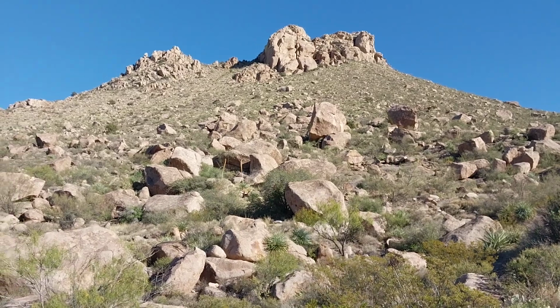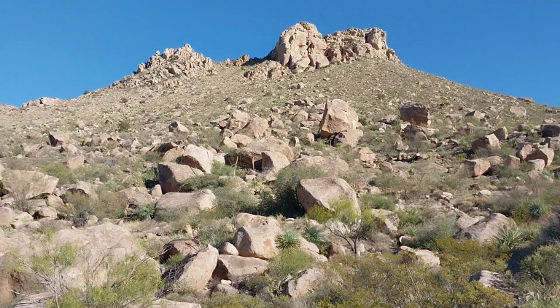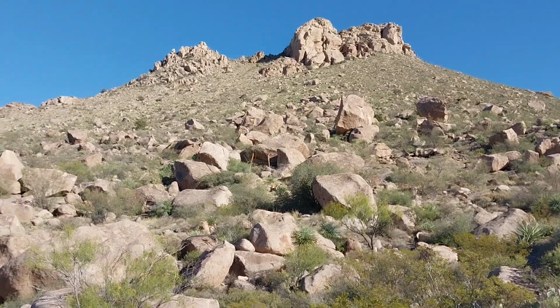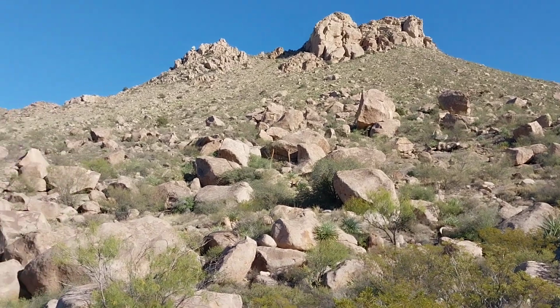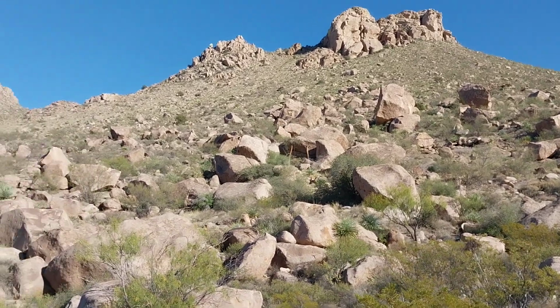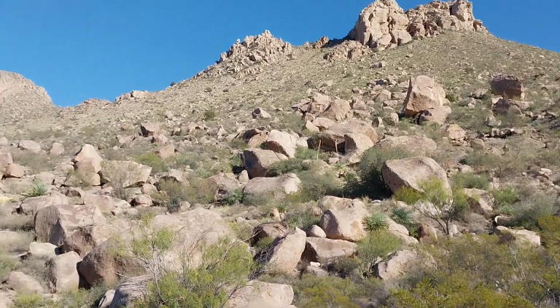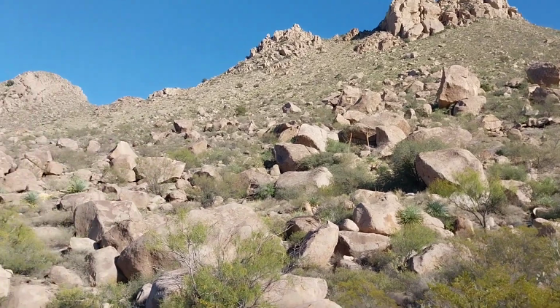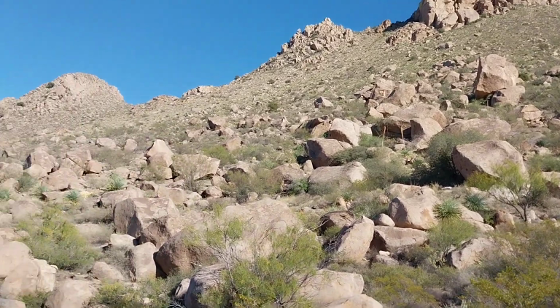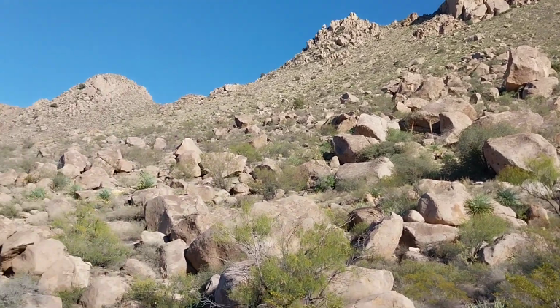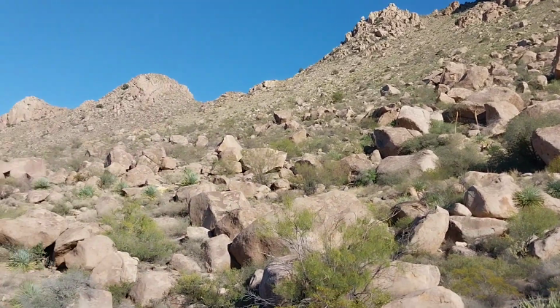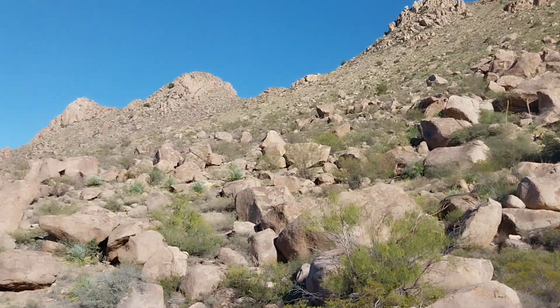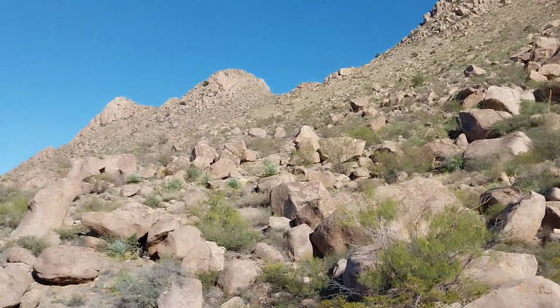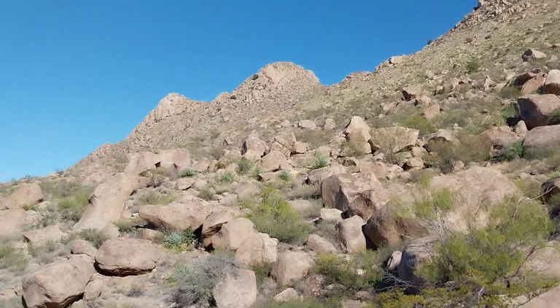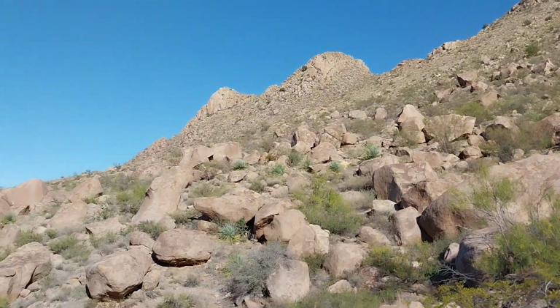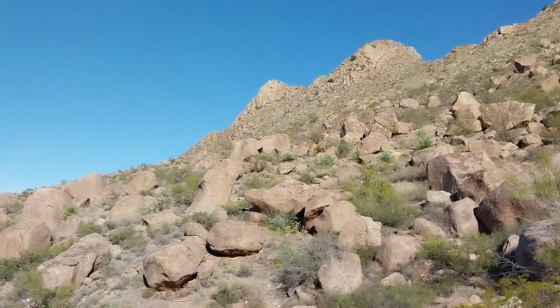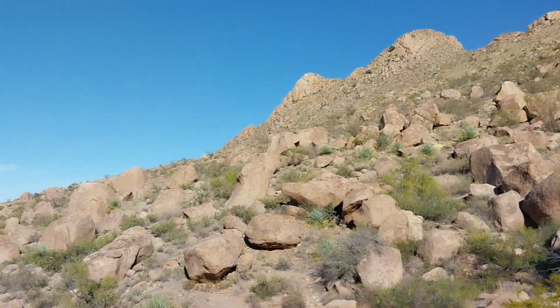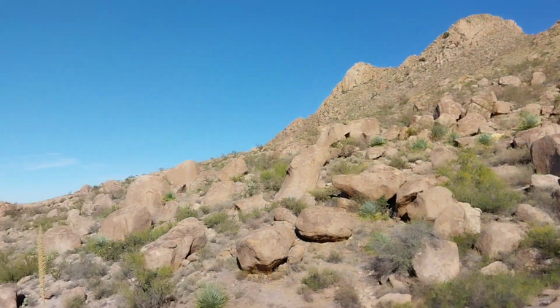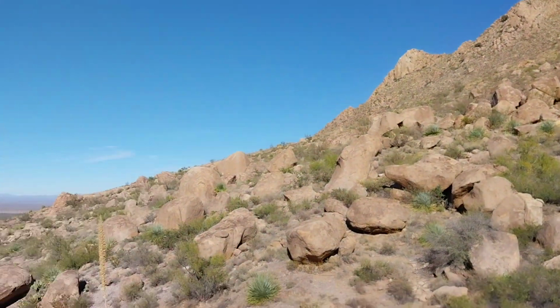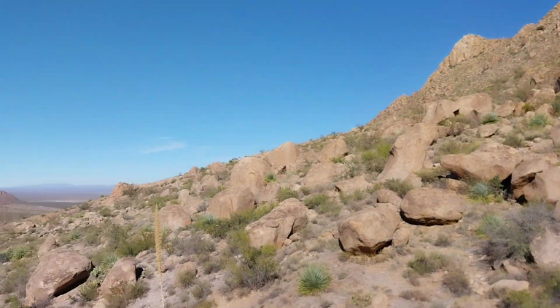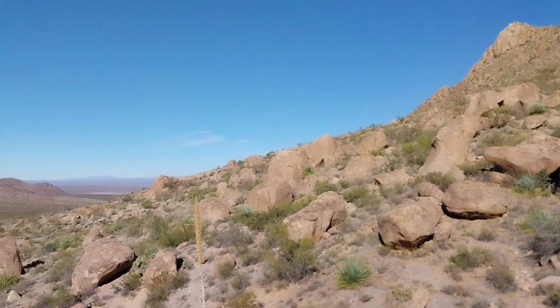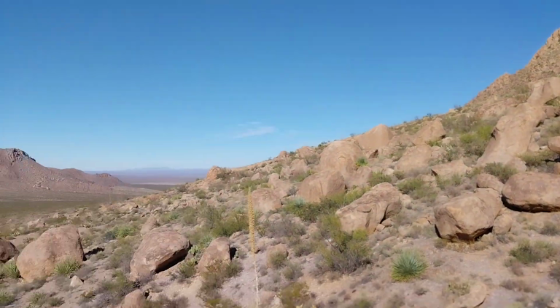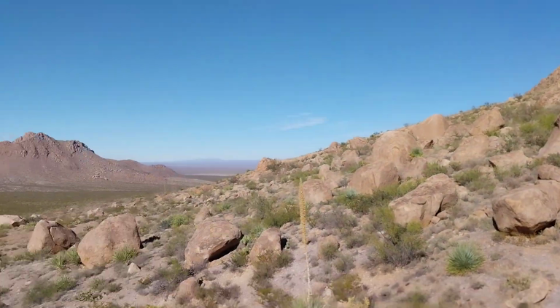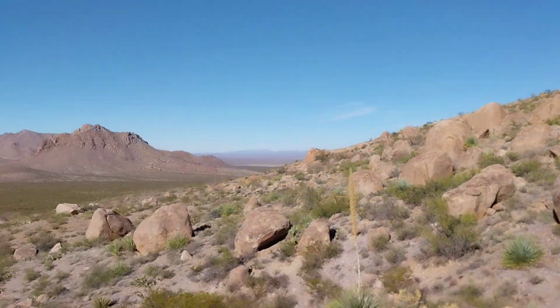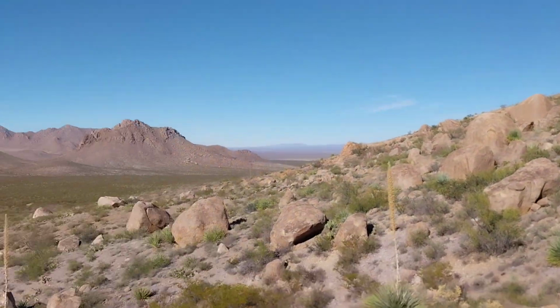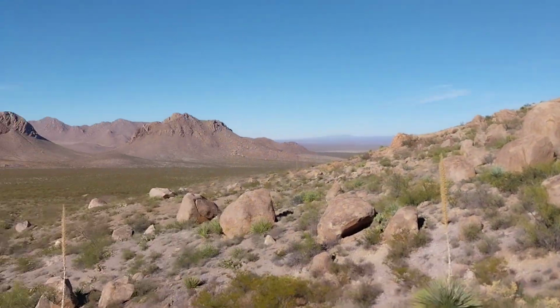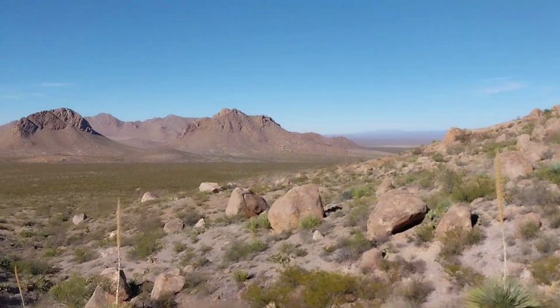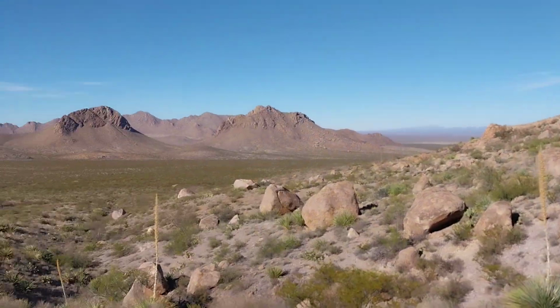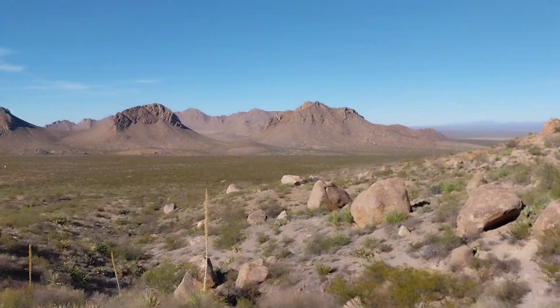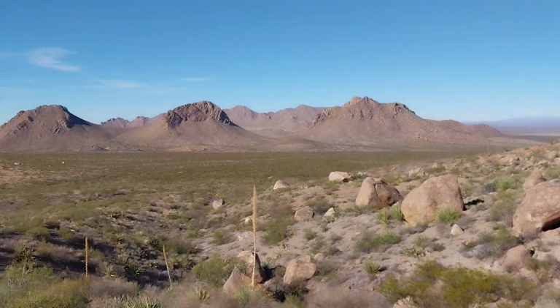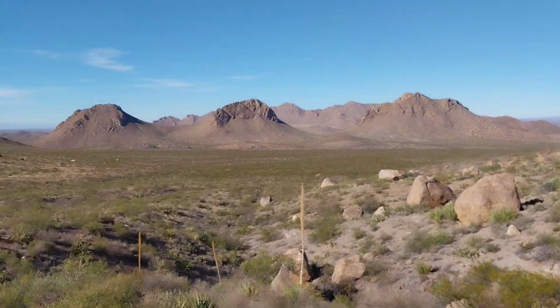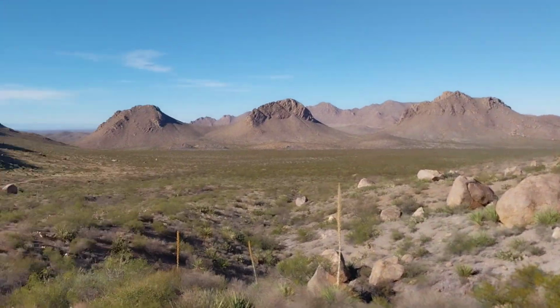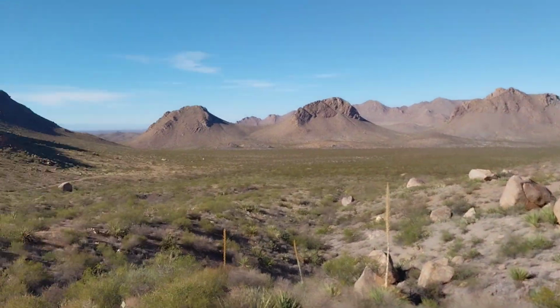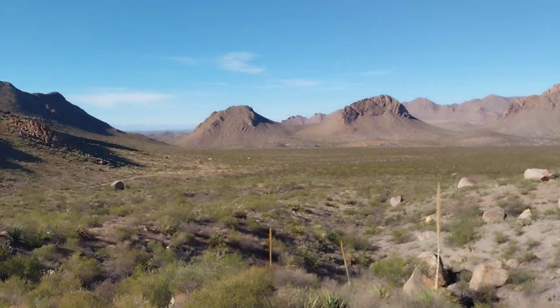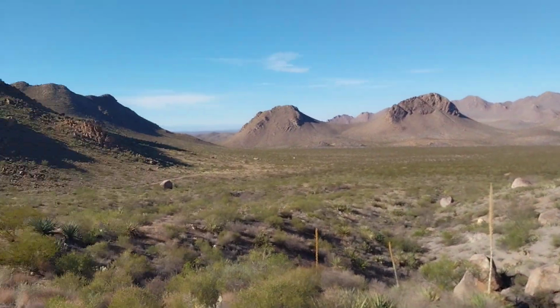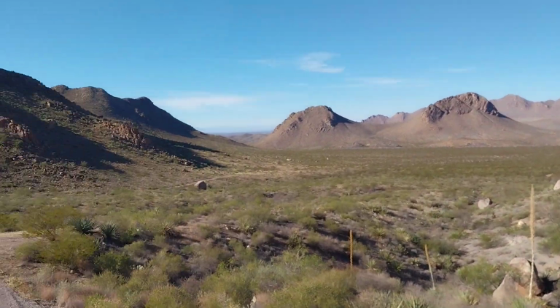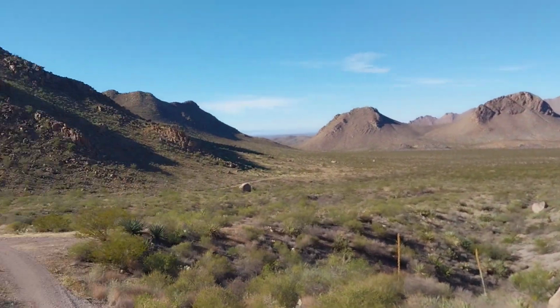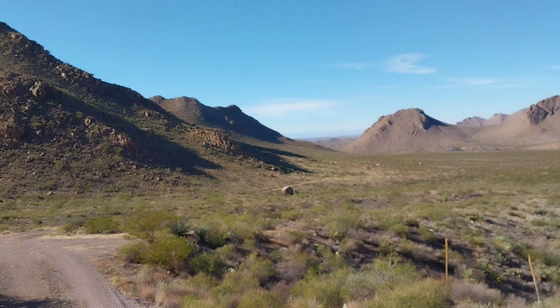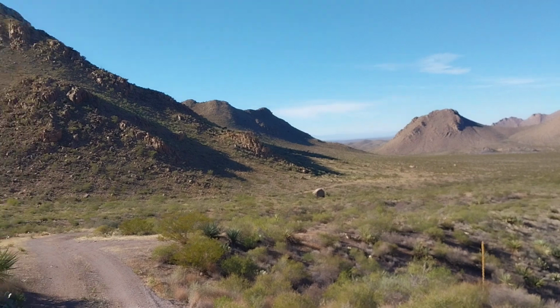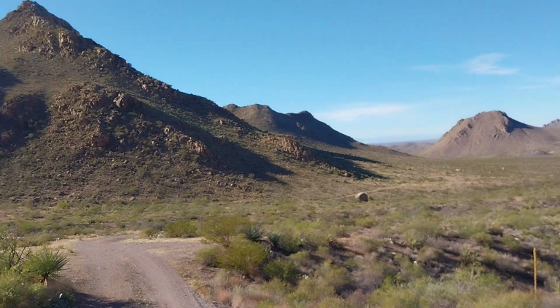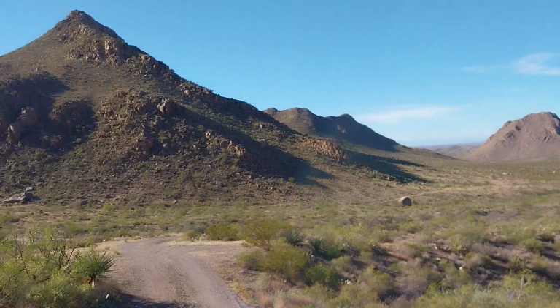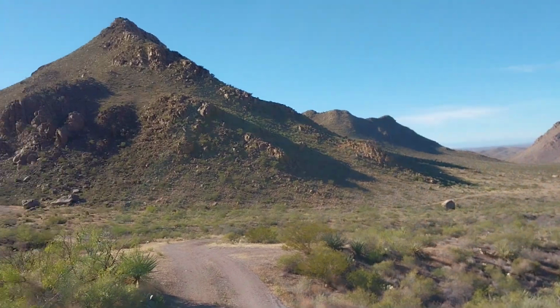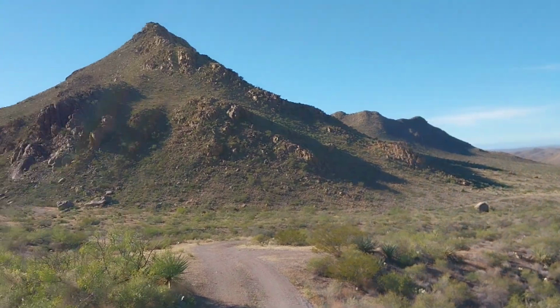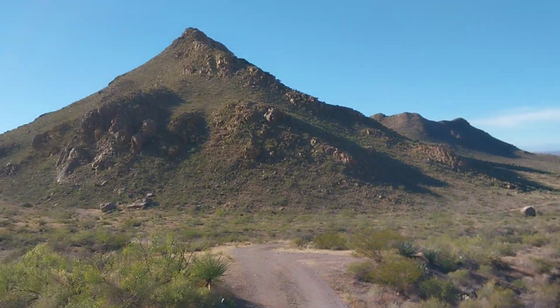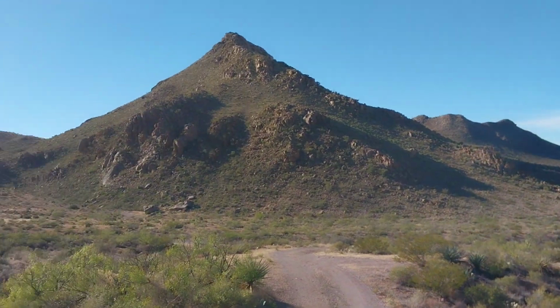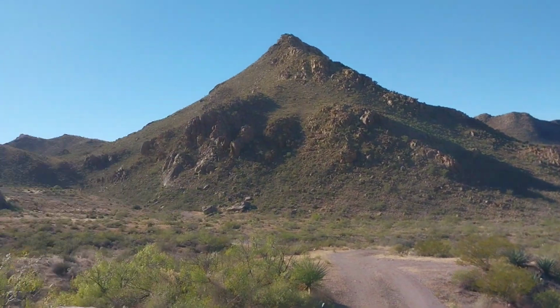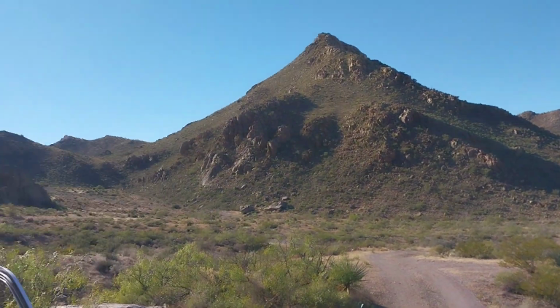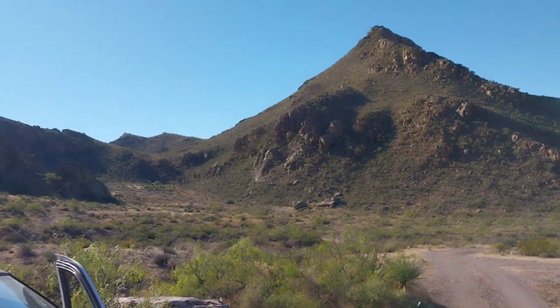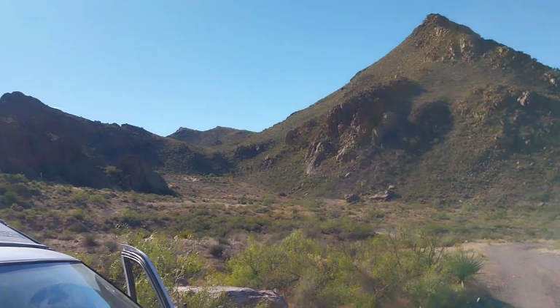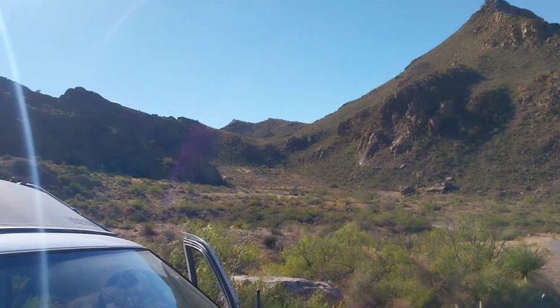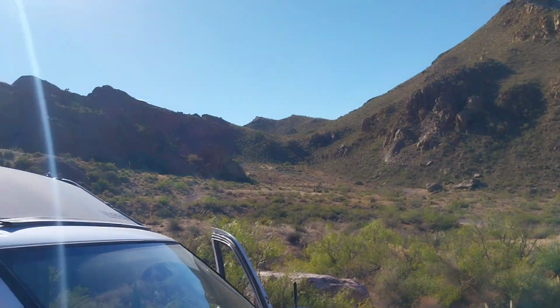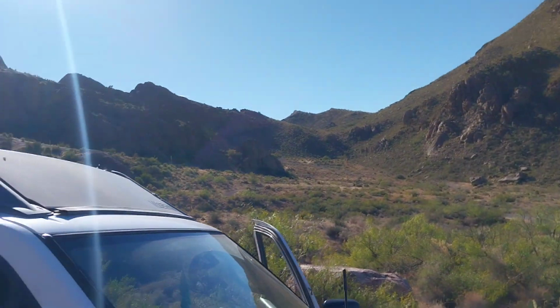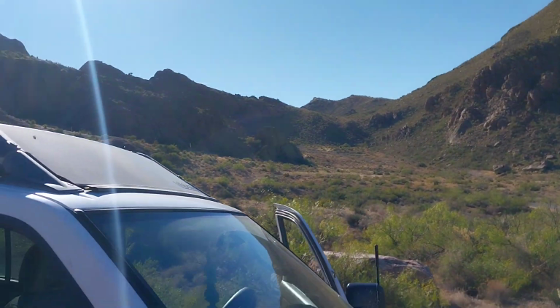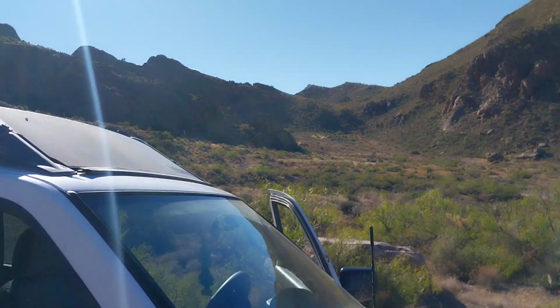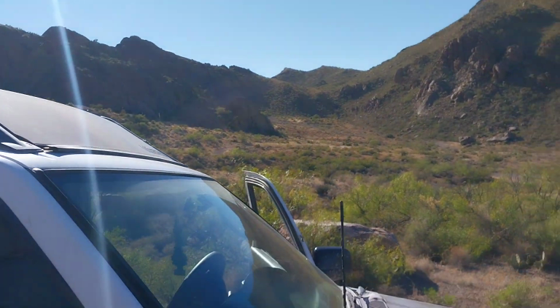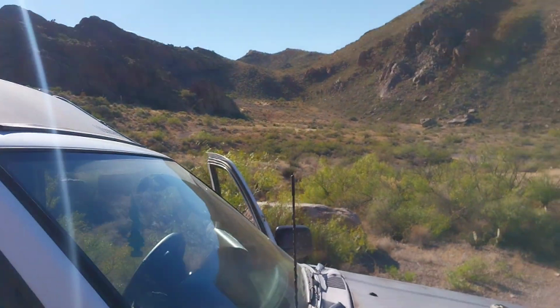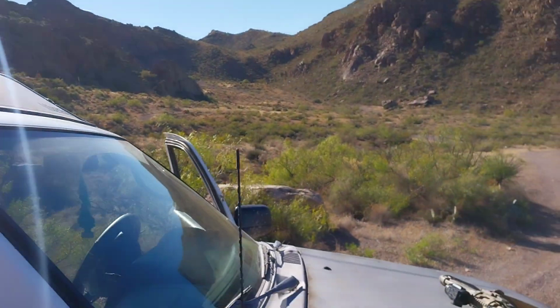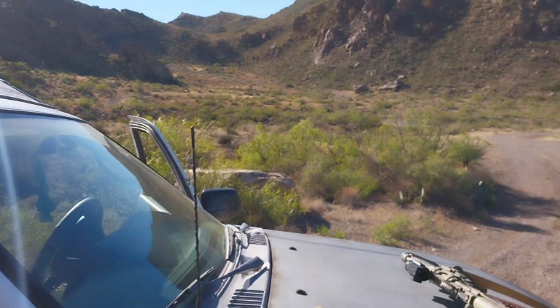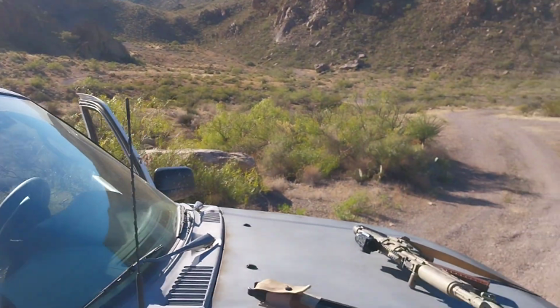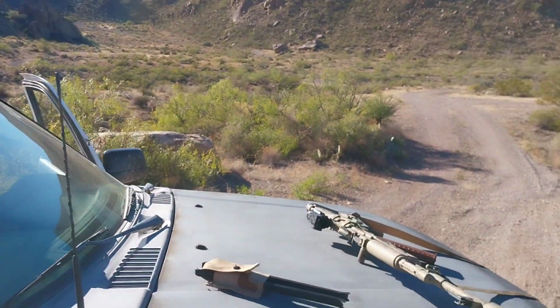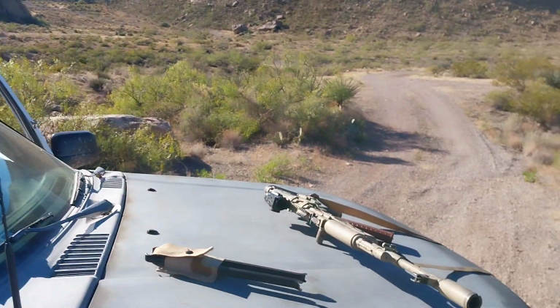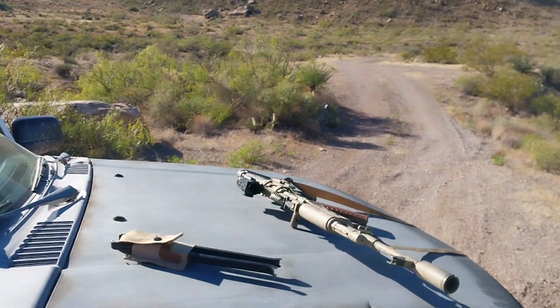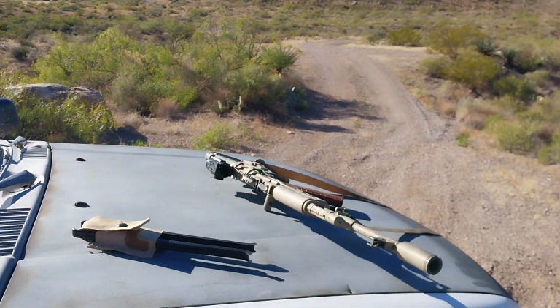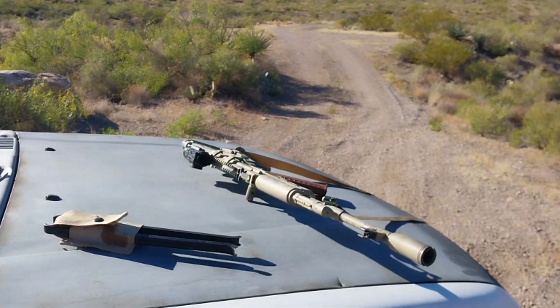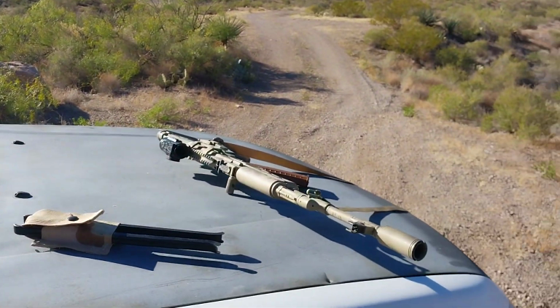Hey, what's up nerds, up here in the Doñana mountains today. Wasn't really planning on recording — this was supposed to be just a little scouting mission.